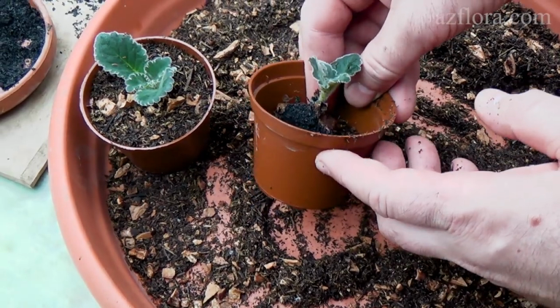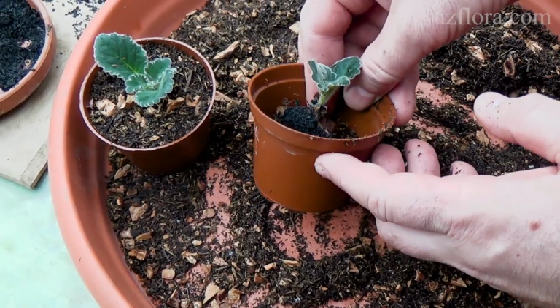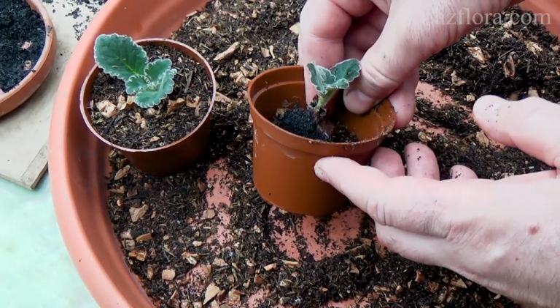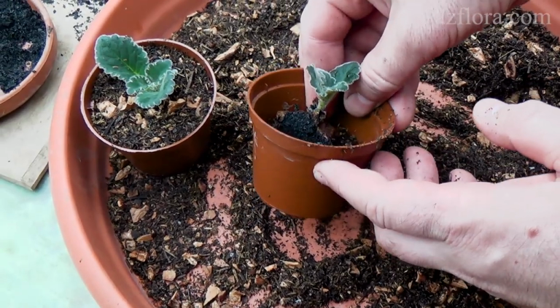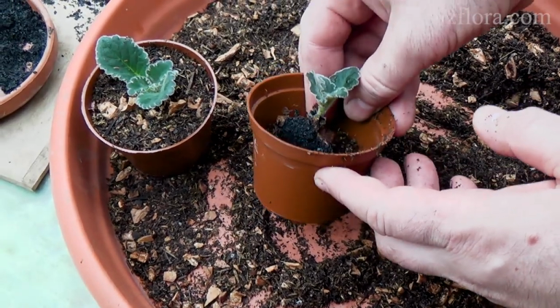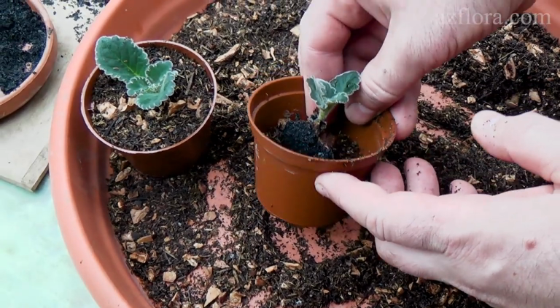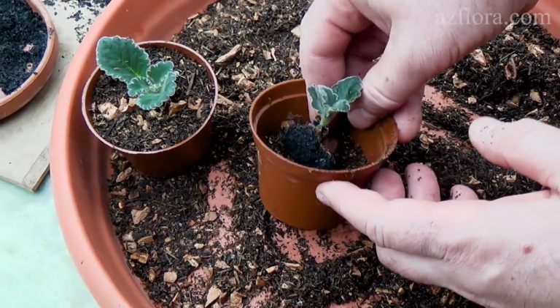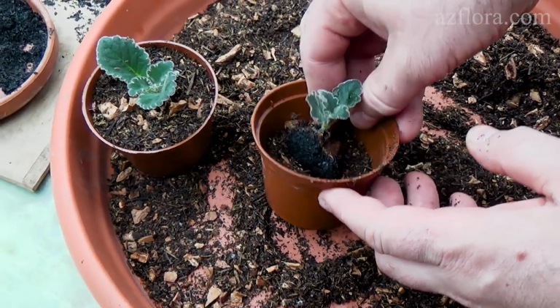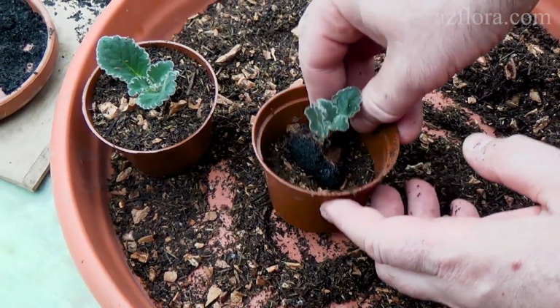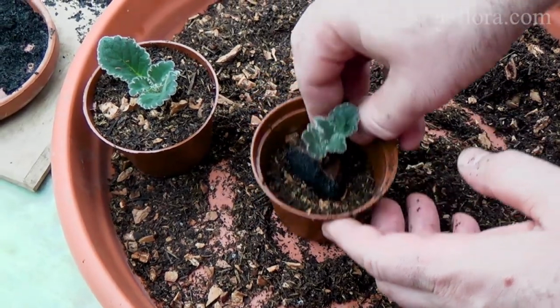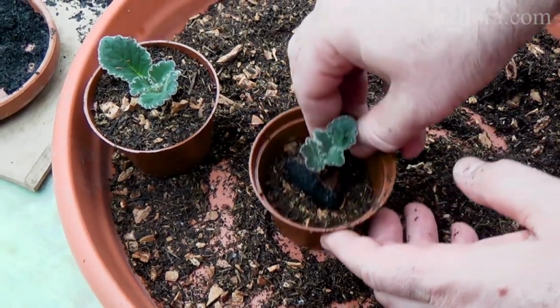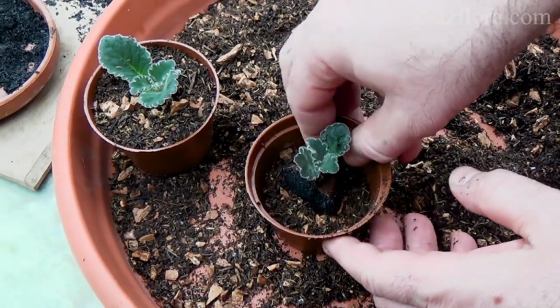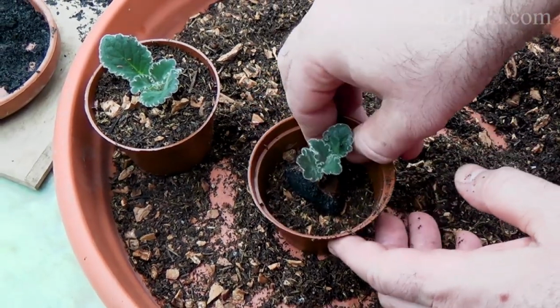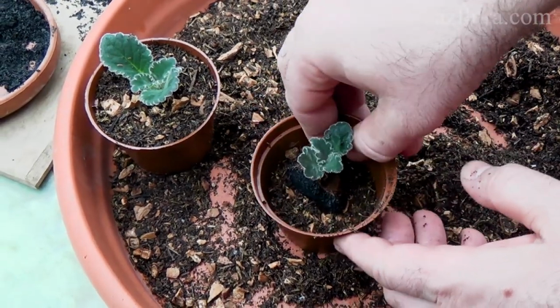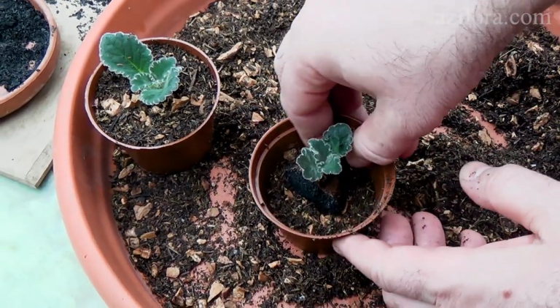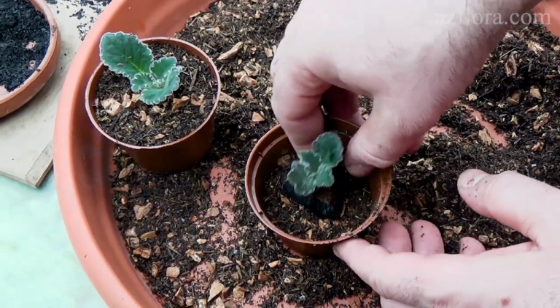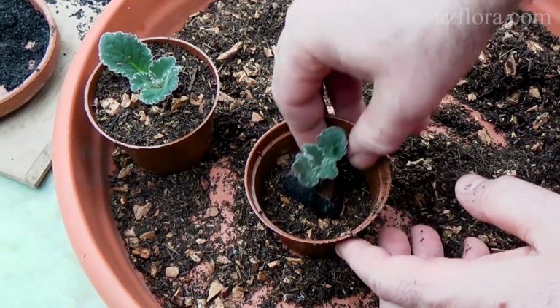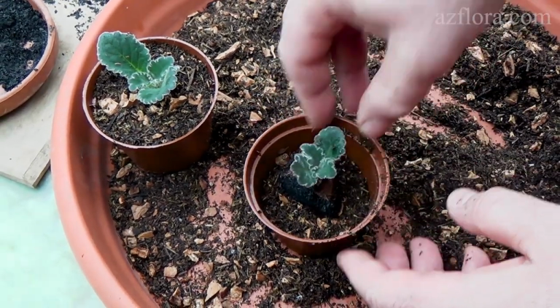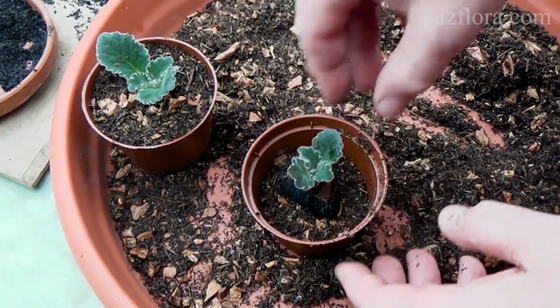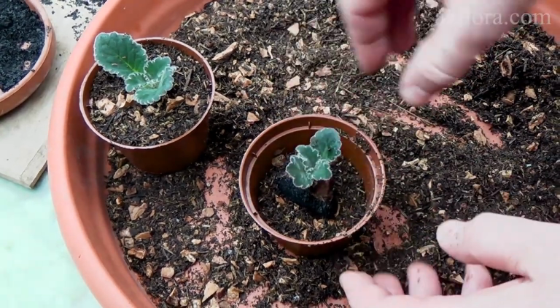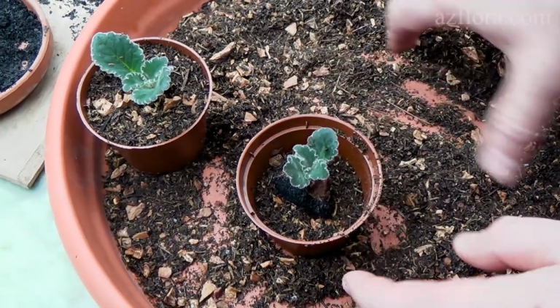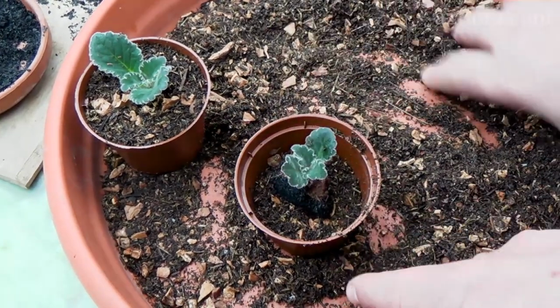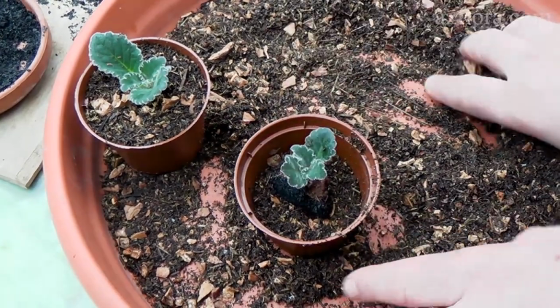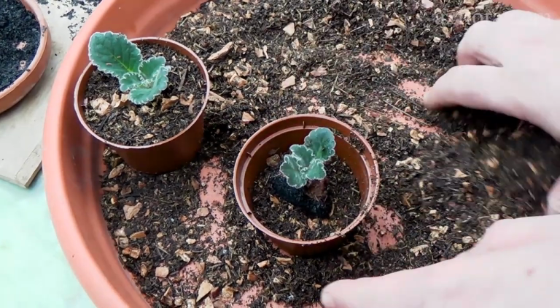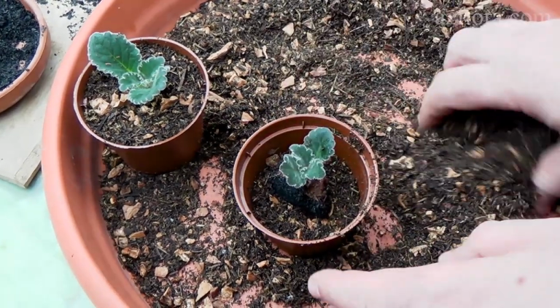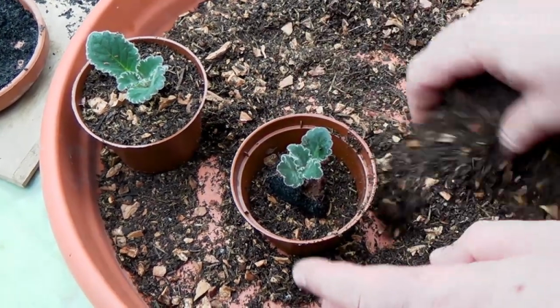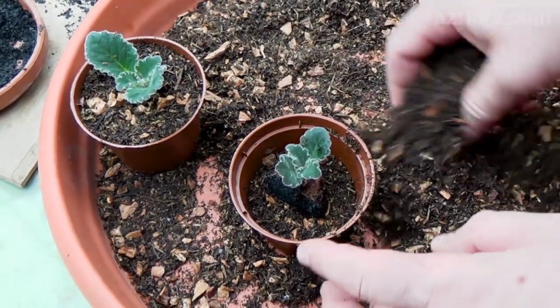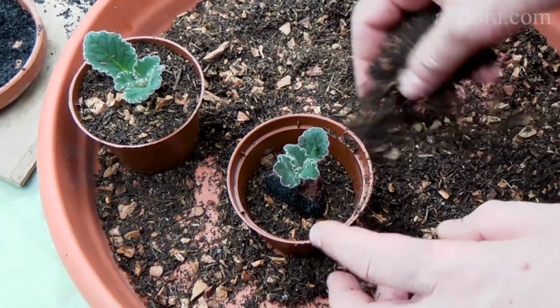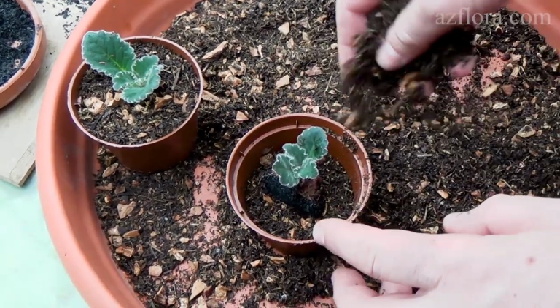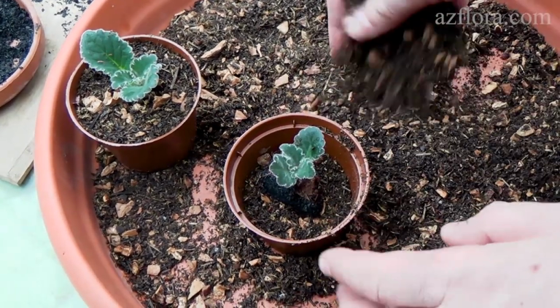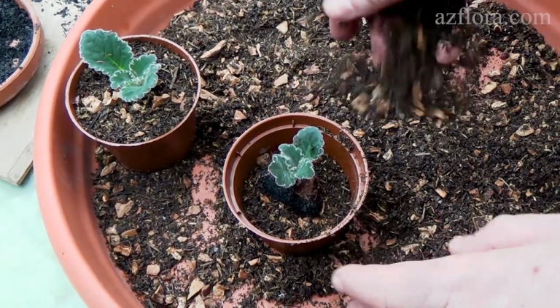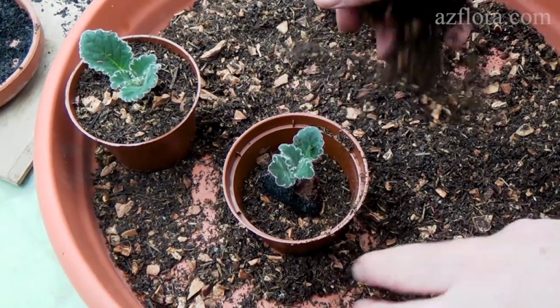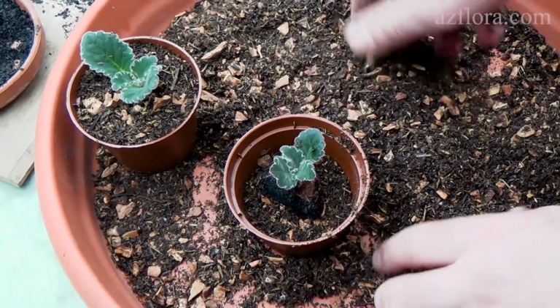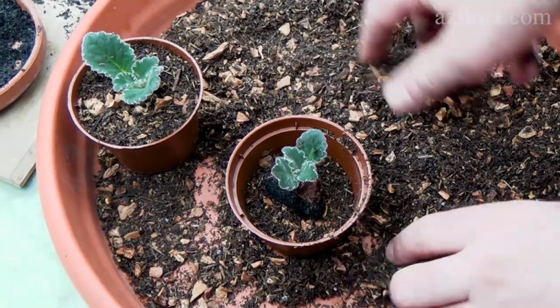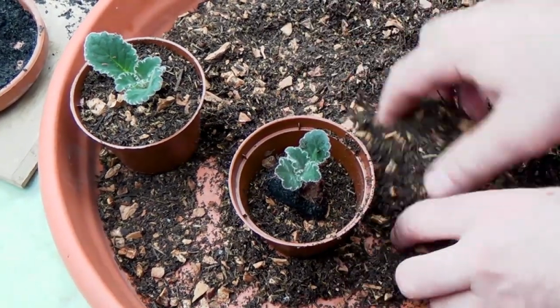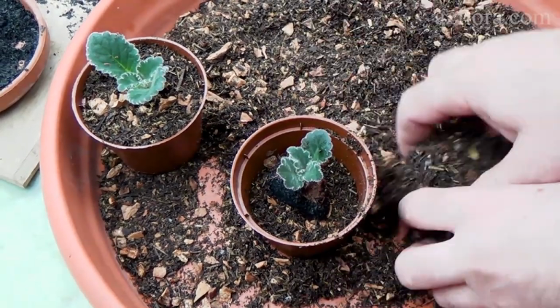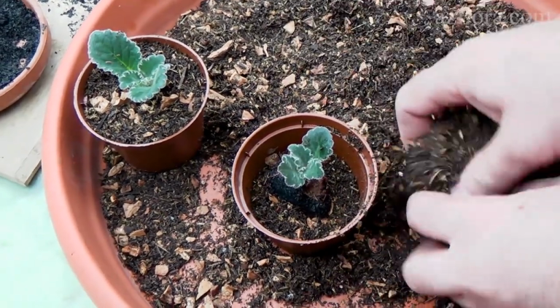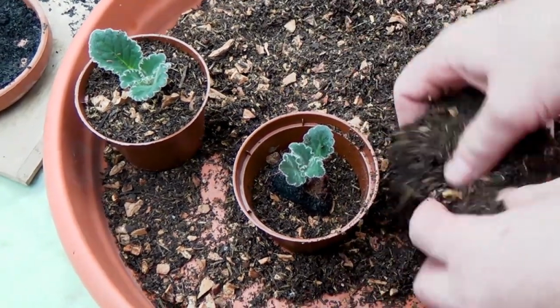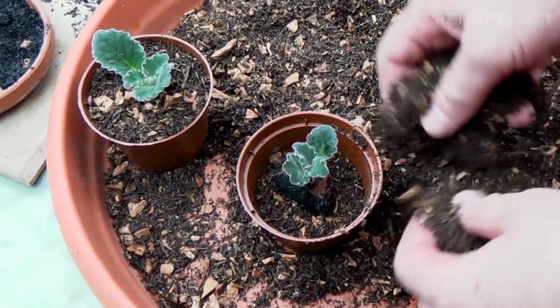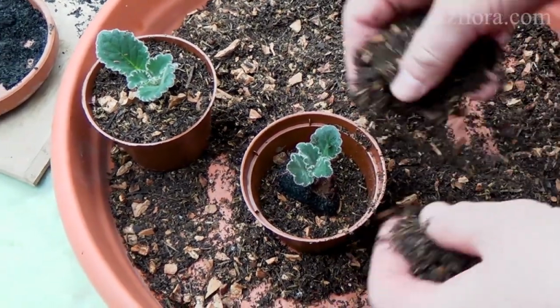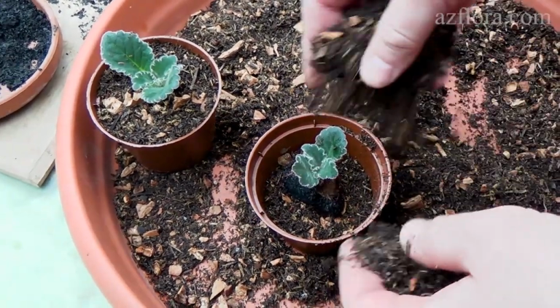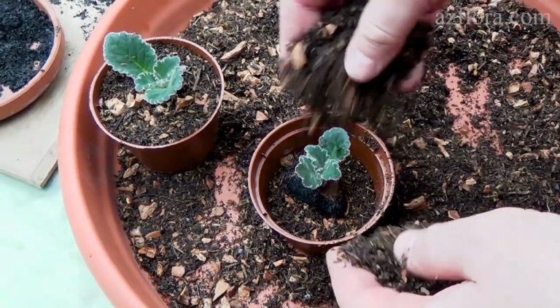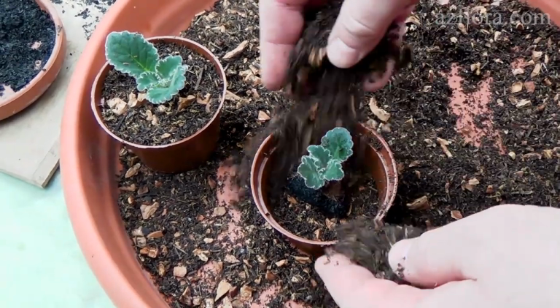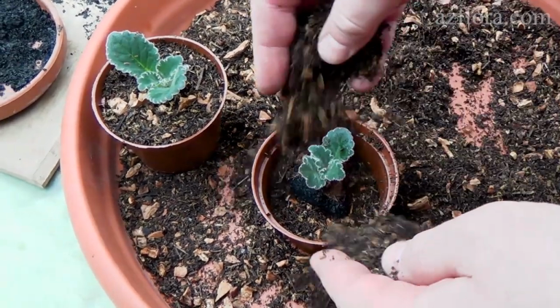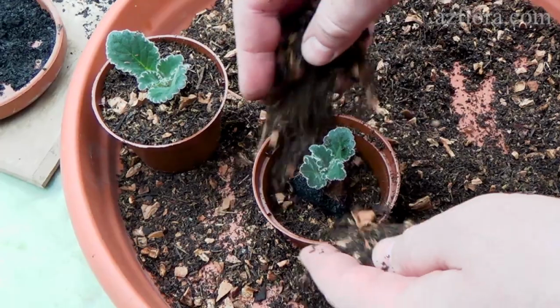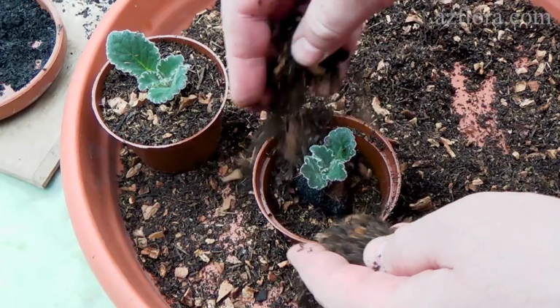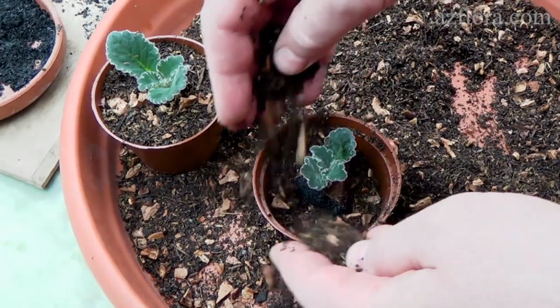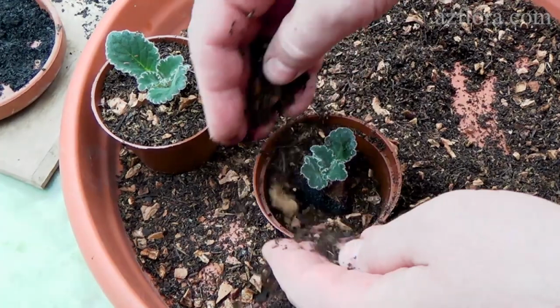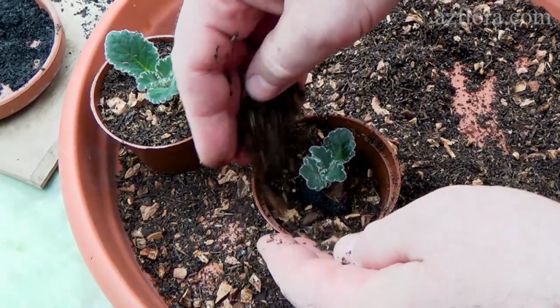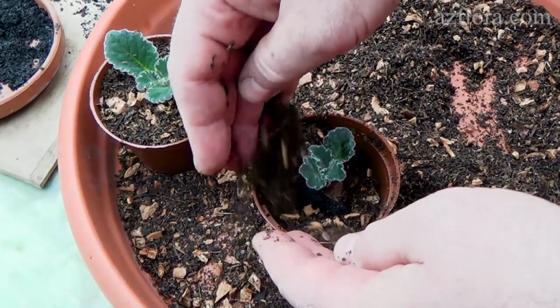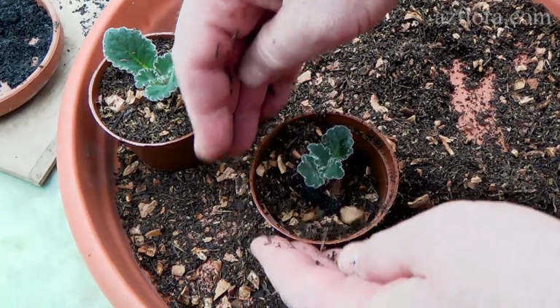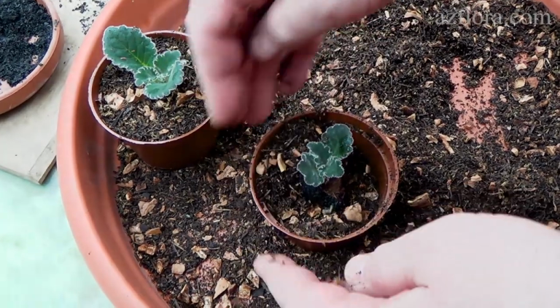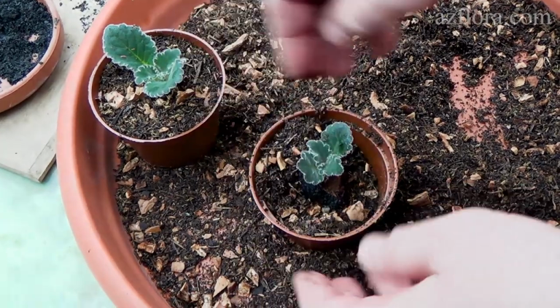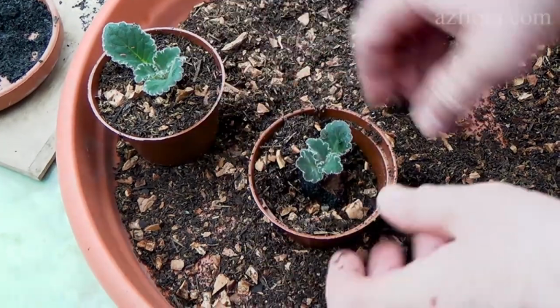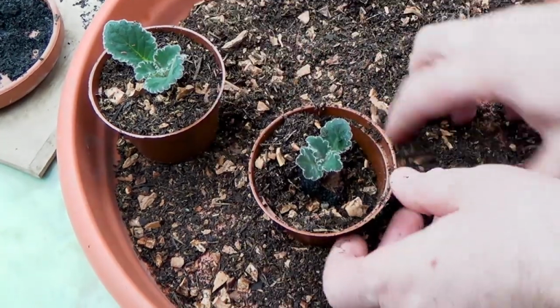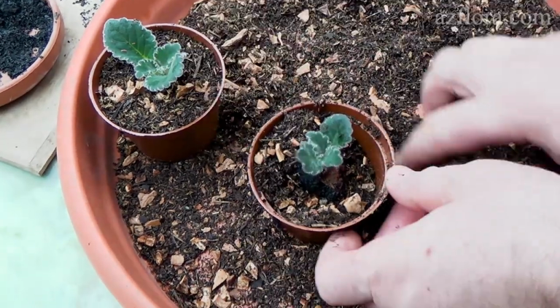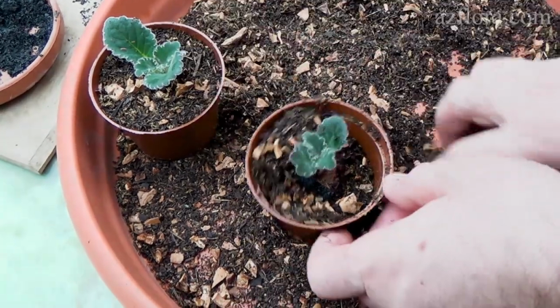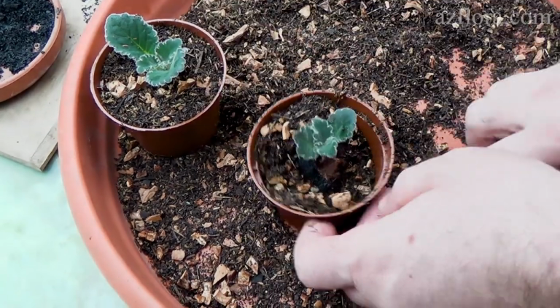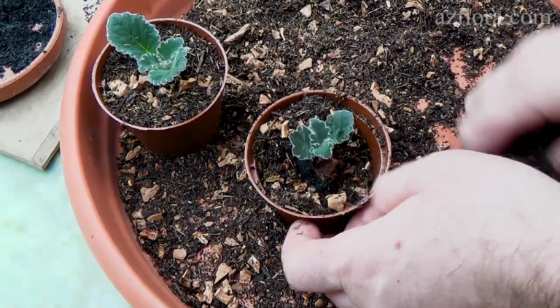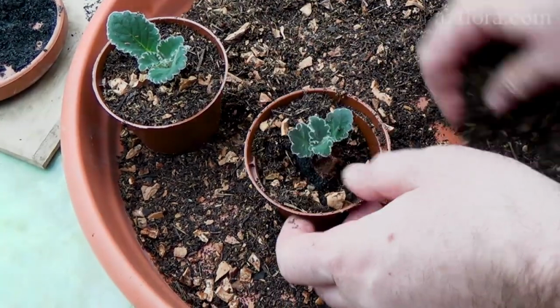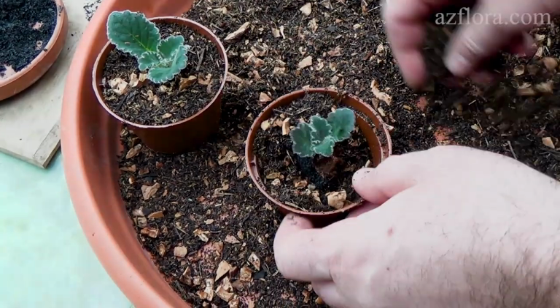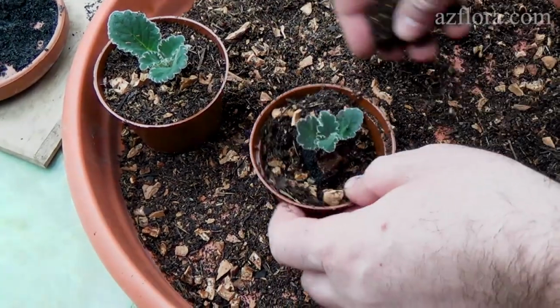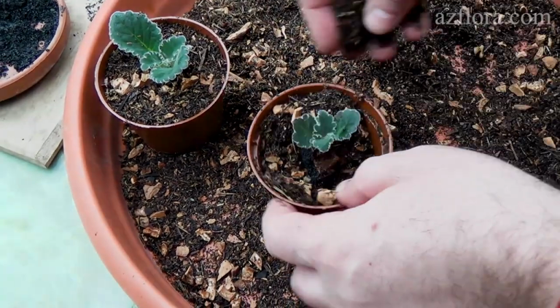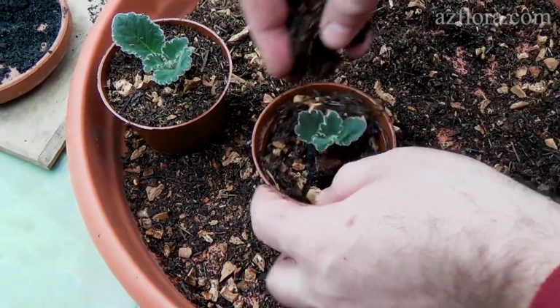You can carry out first fertilizing right after the above ground part of the plant gives a visible increase.